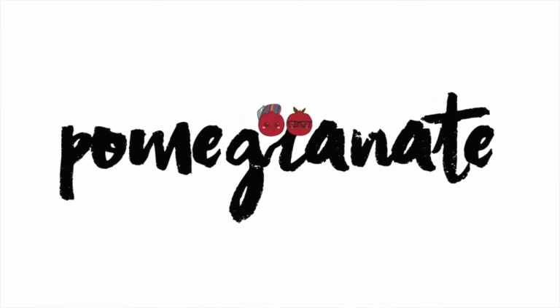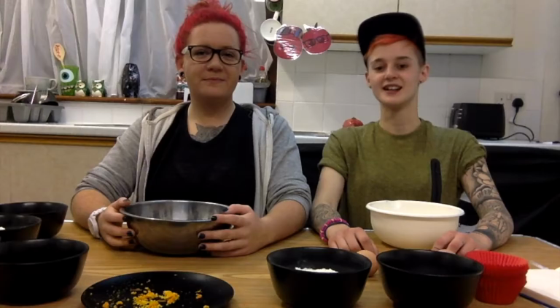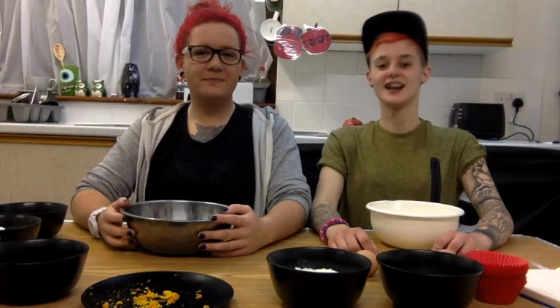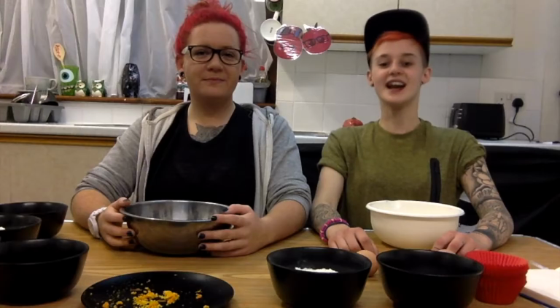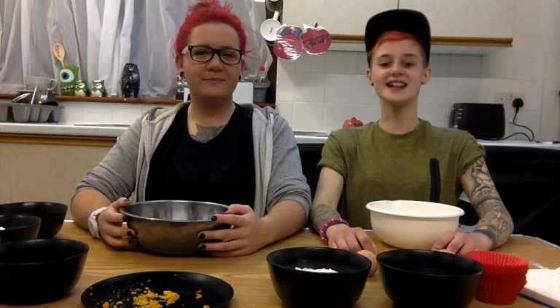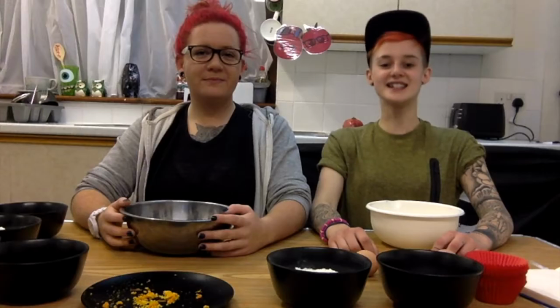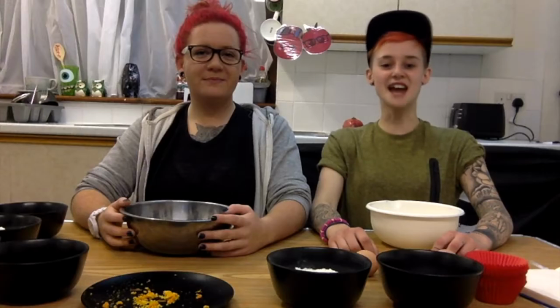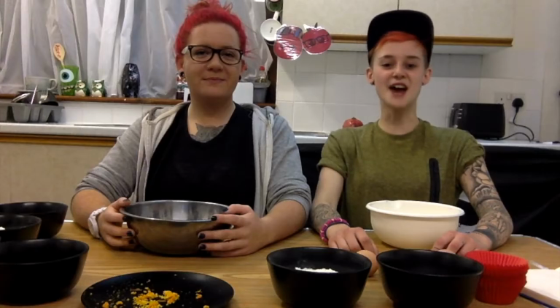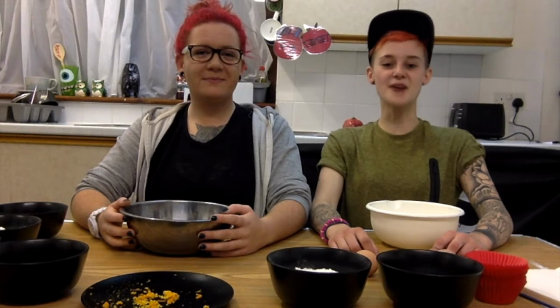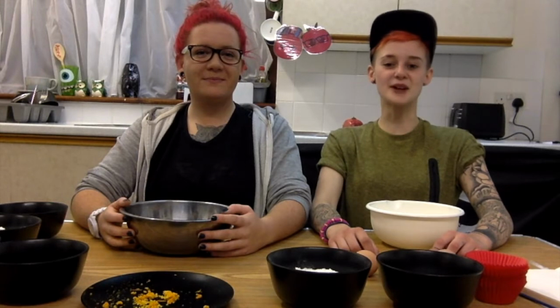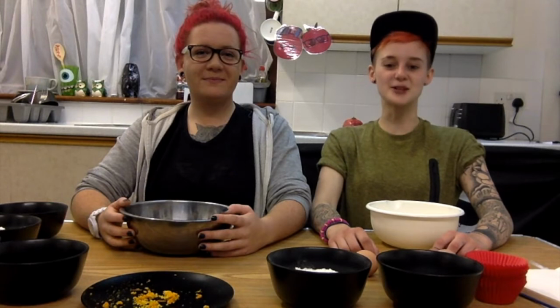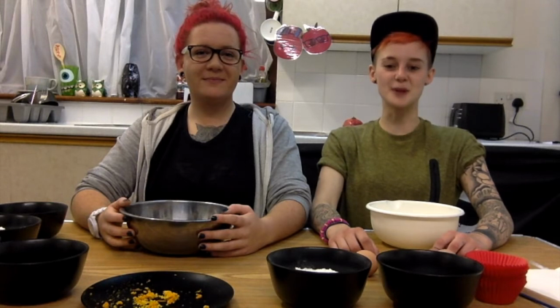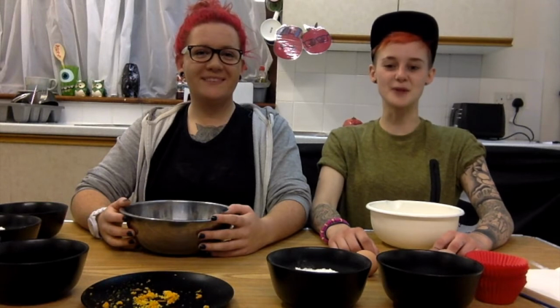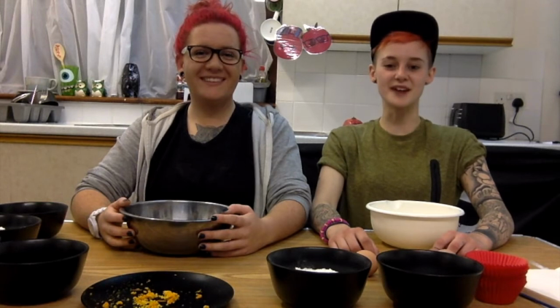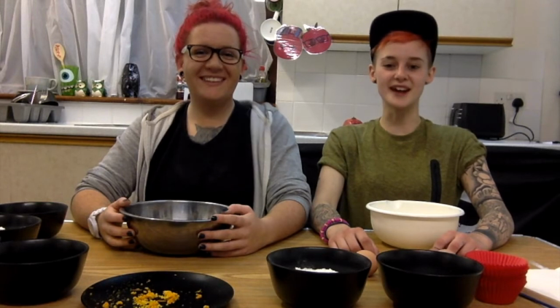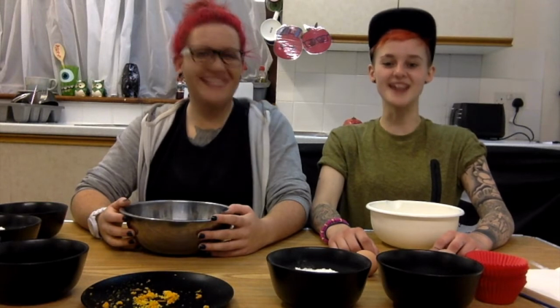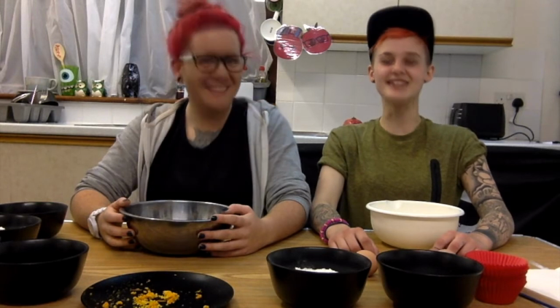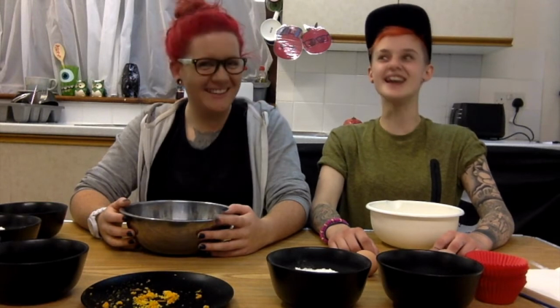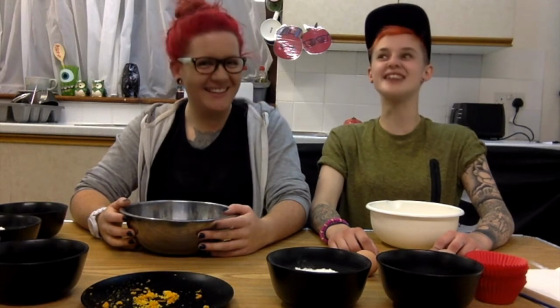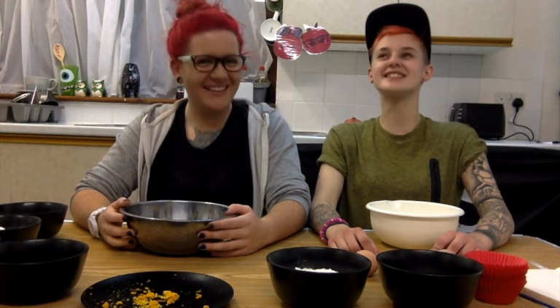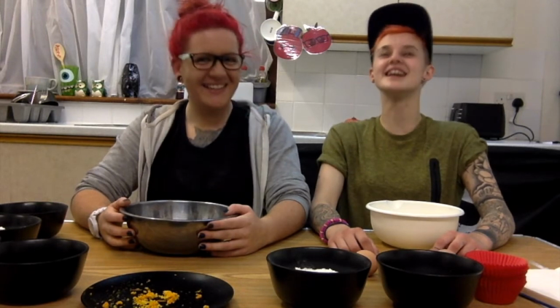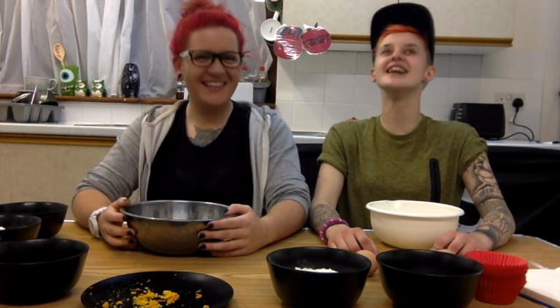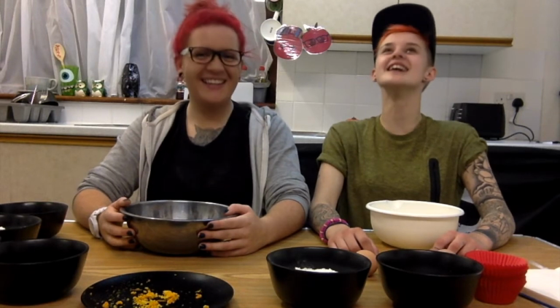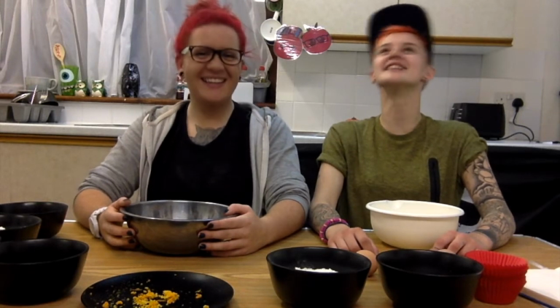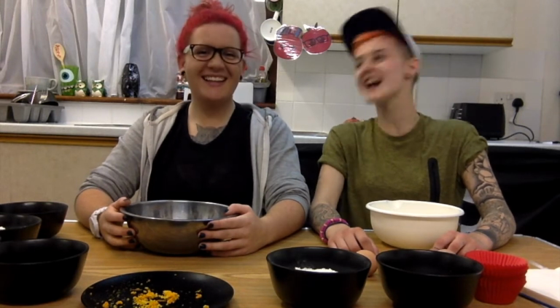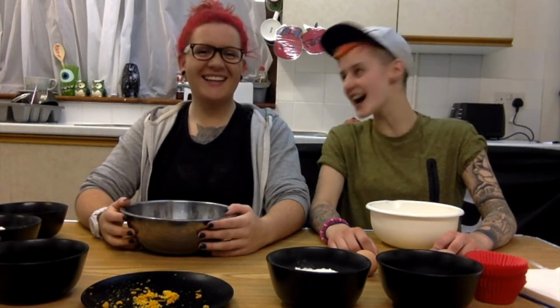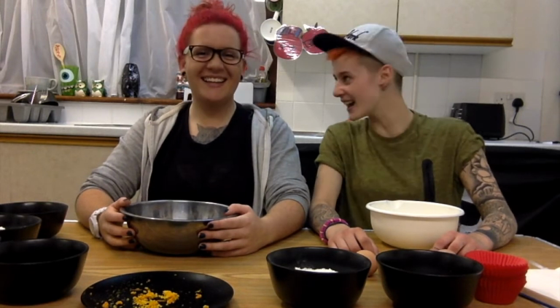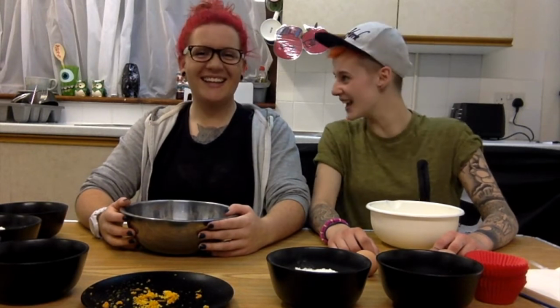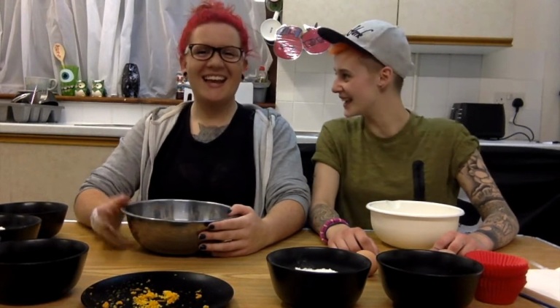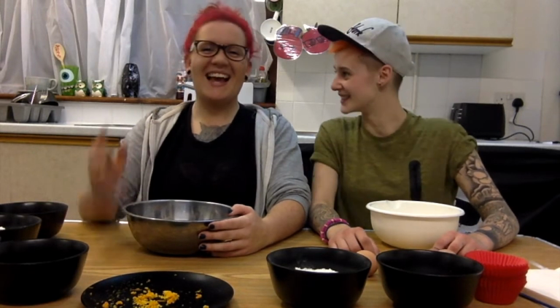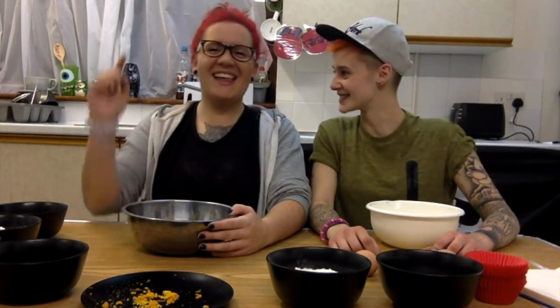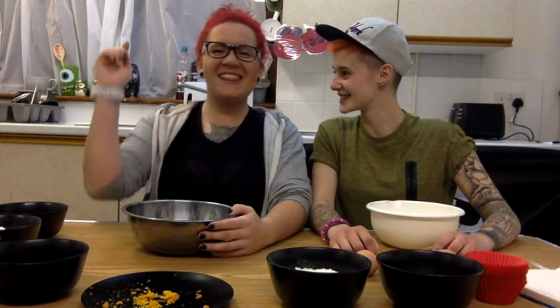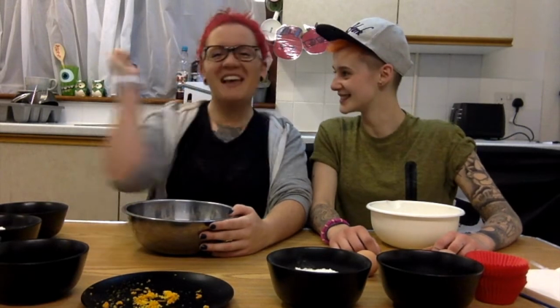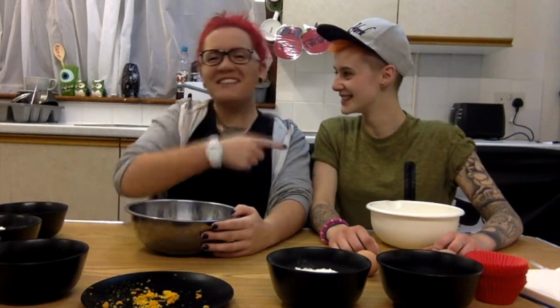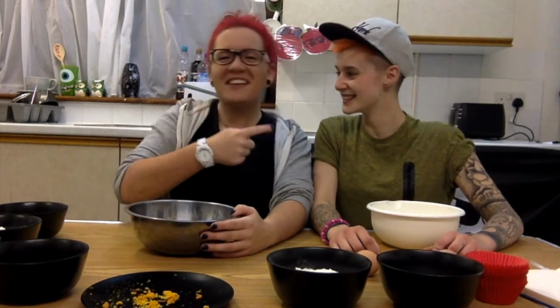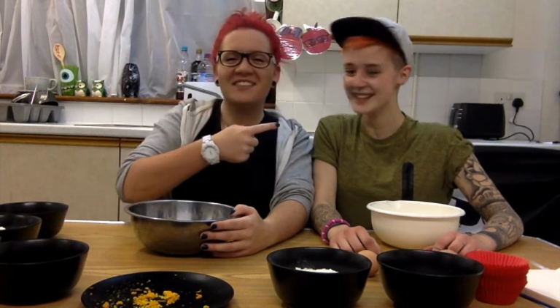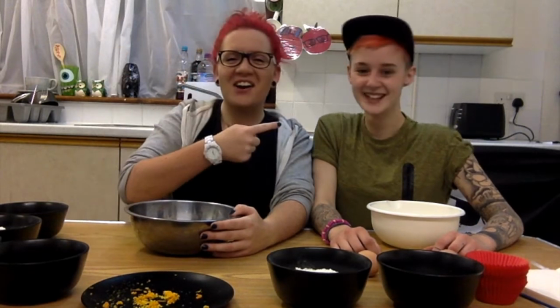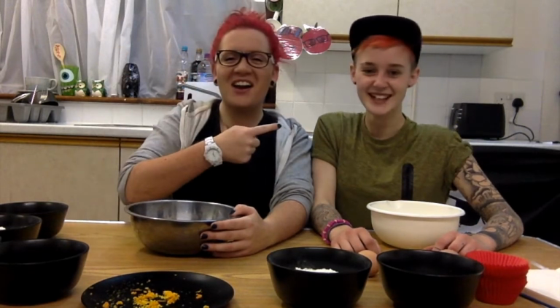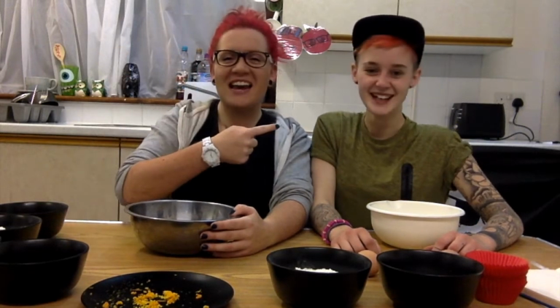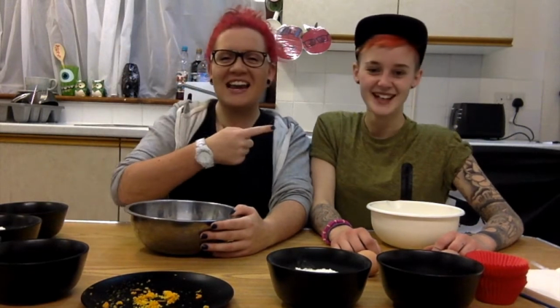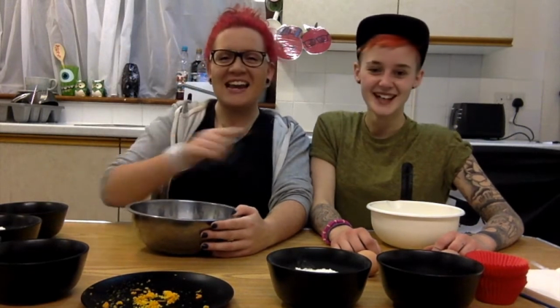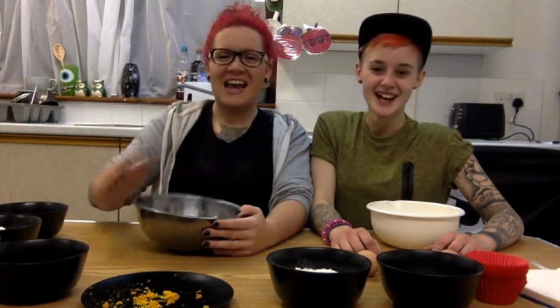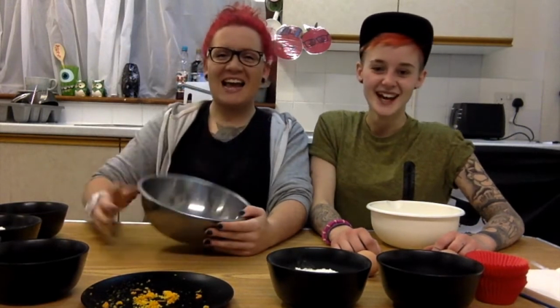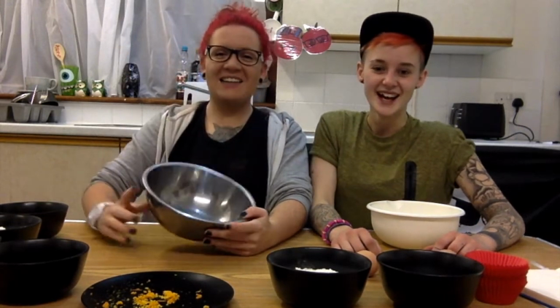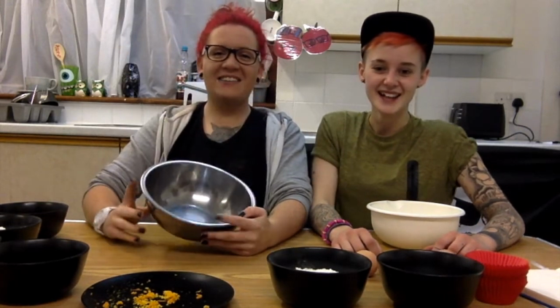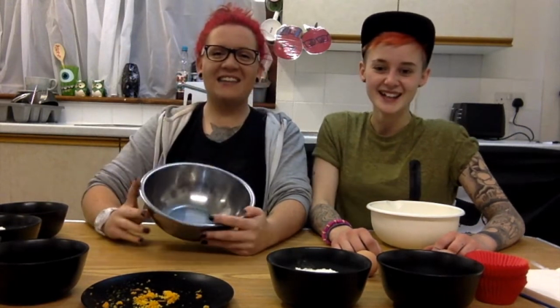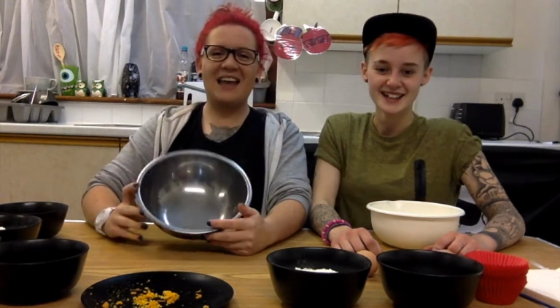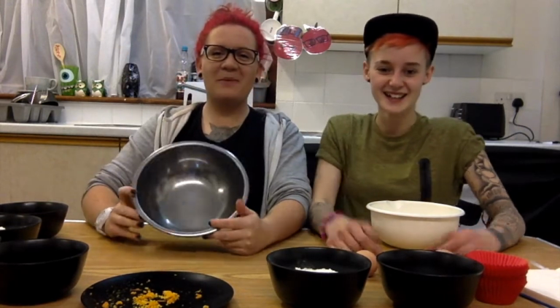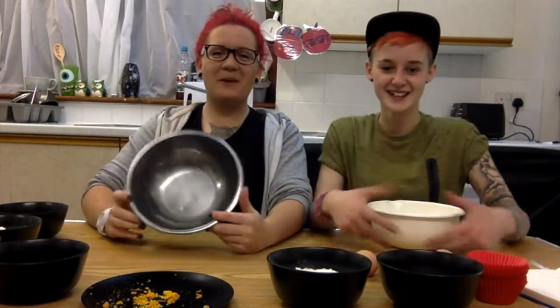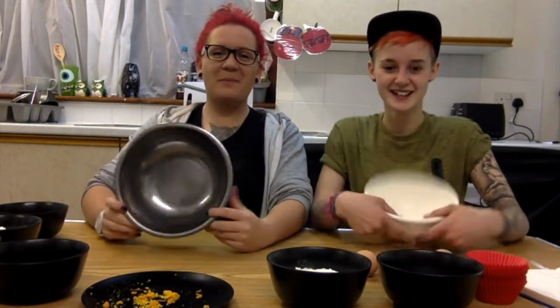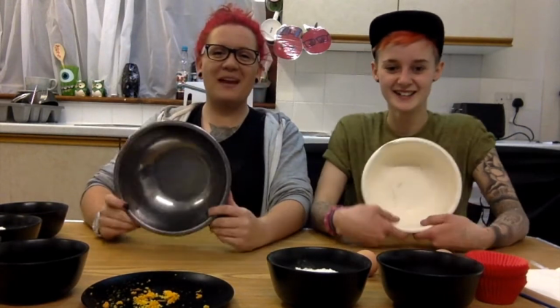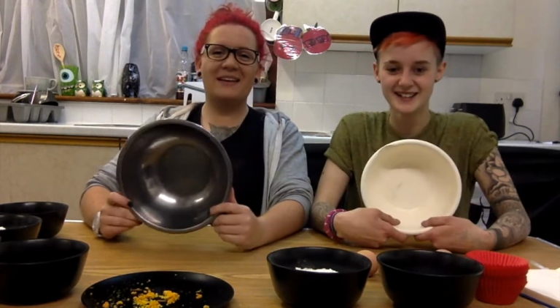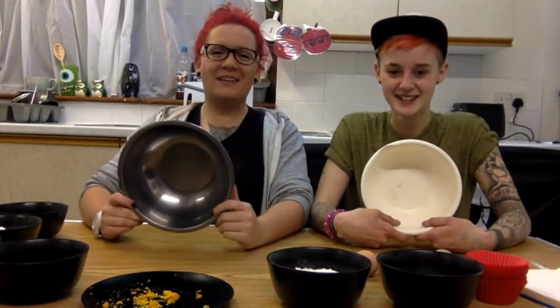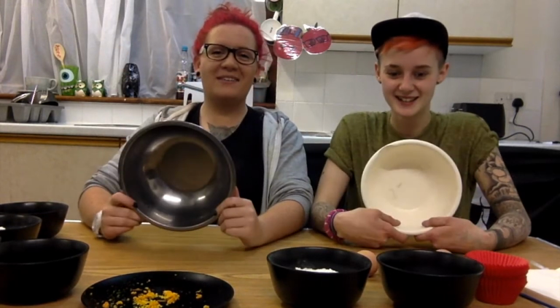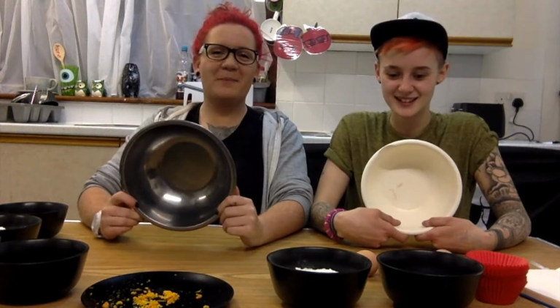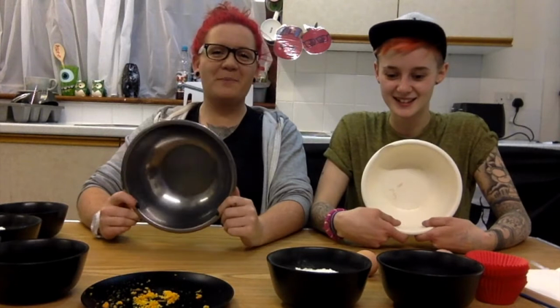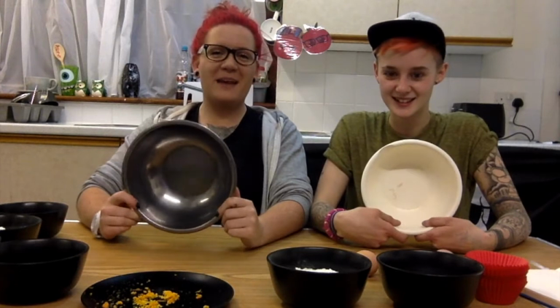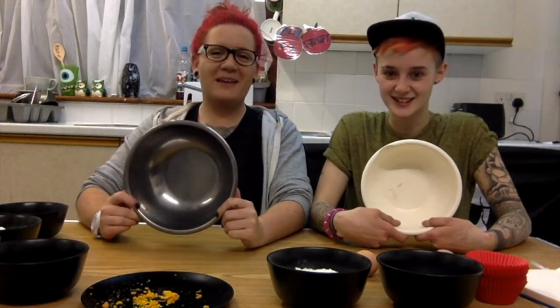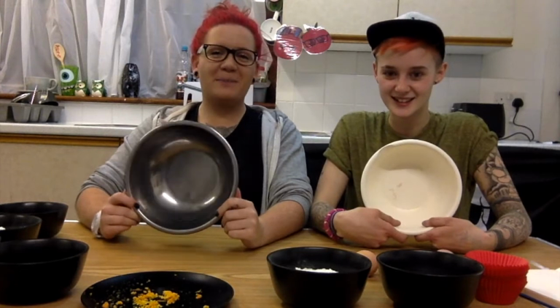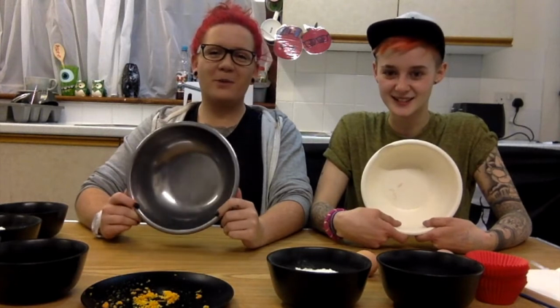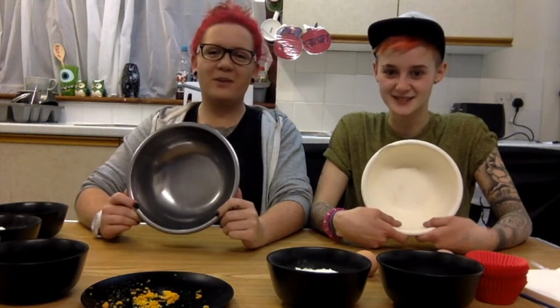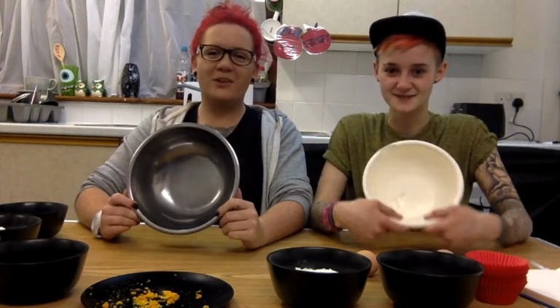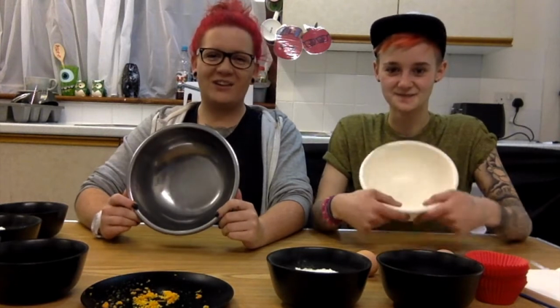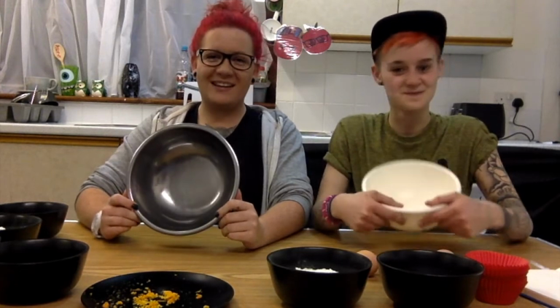Hey internet, welcome to Point We Got It. This is Alice, and this is Connie. And today we are making some bakeable goodies.